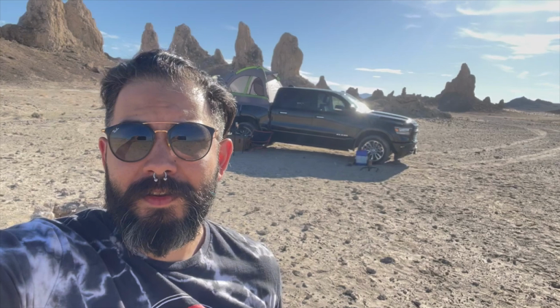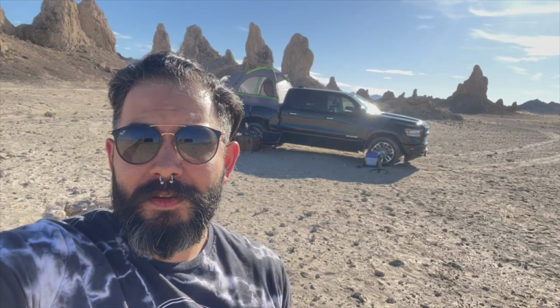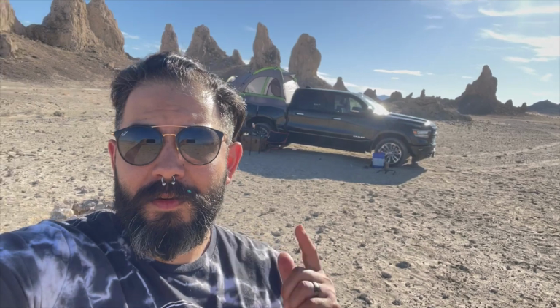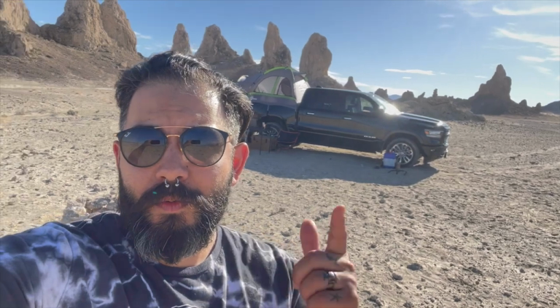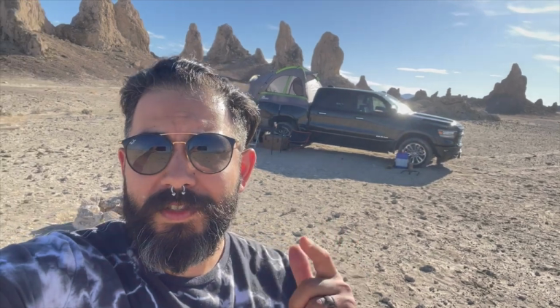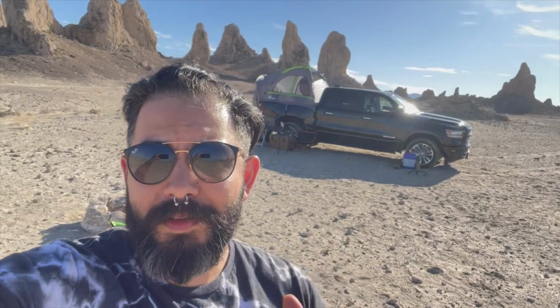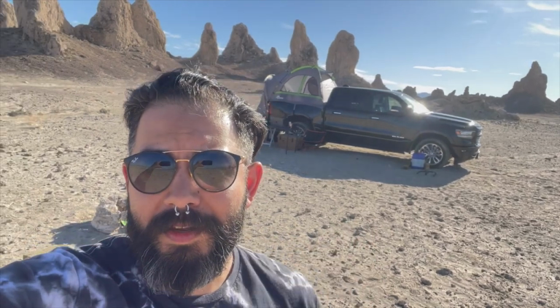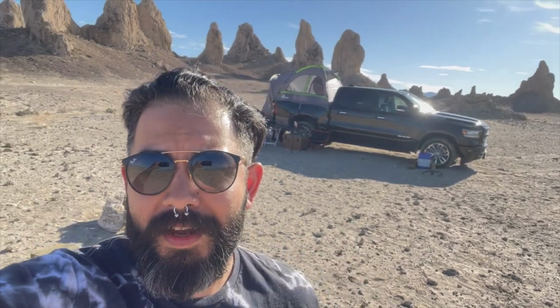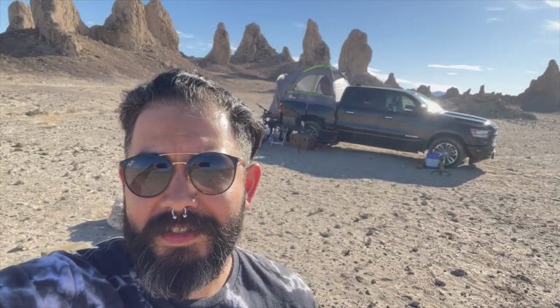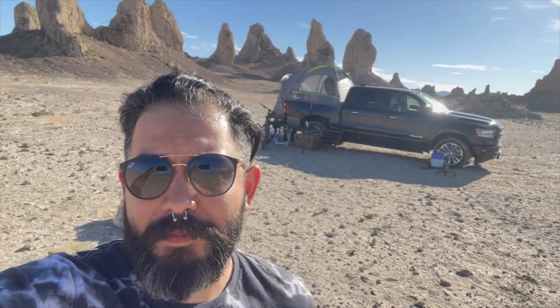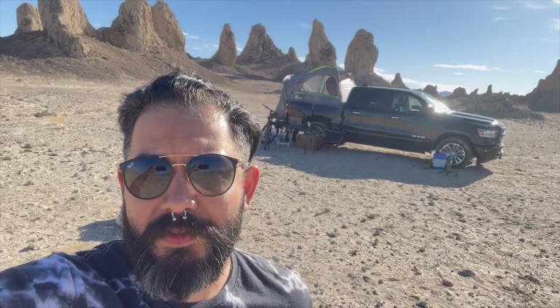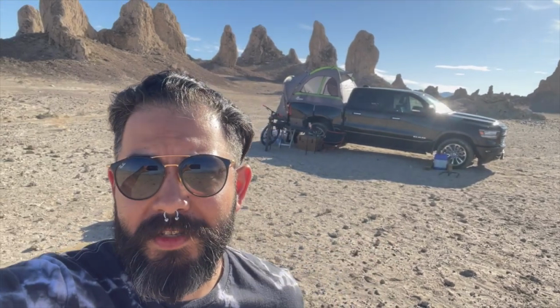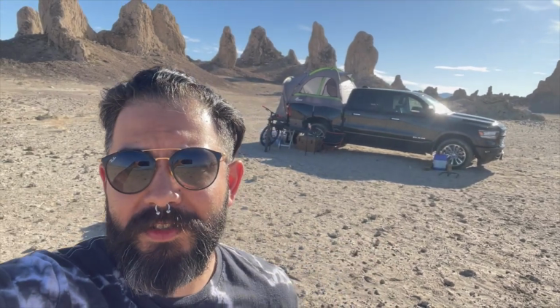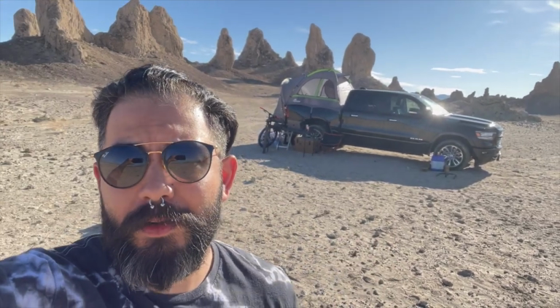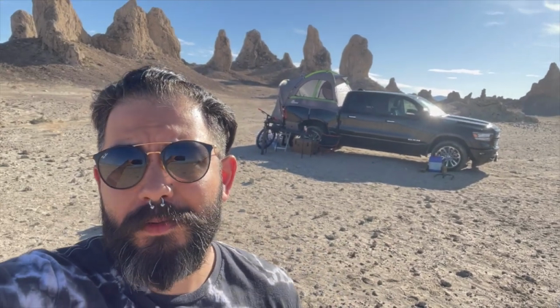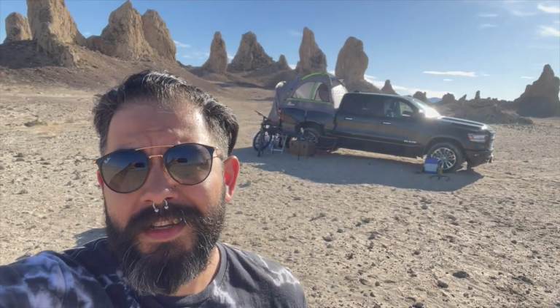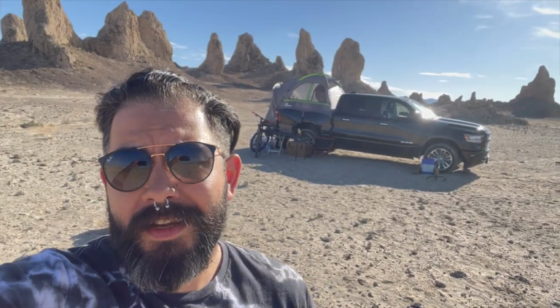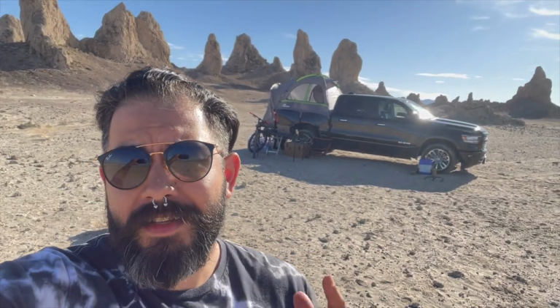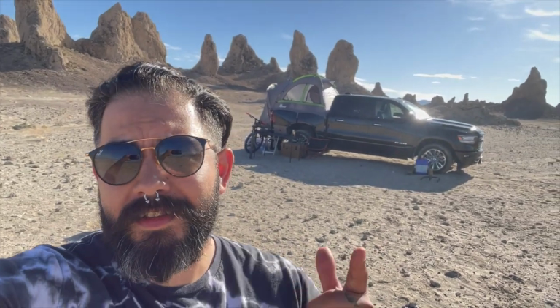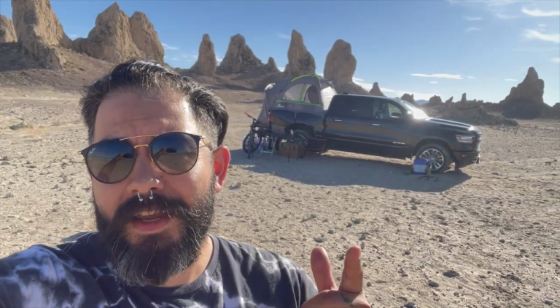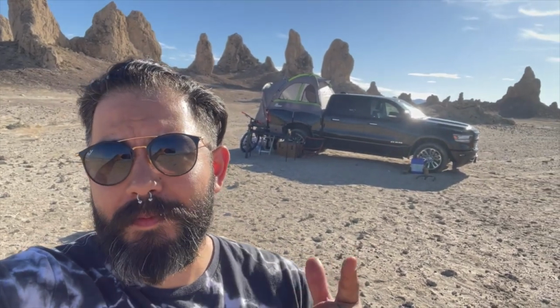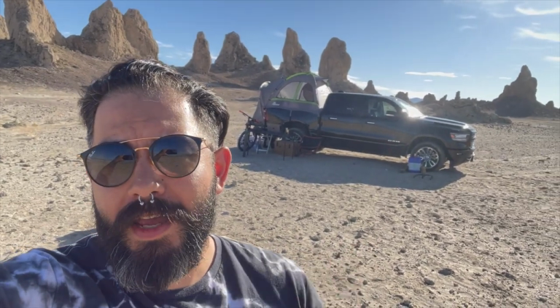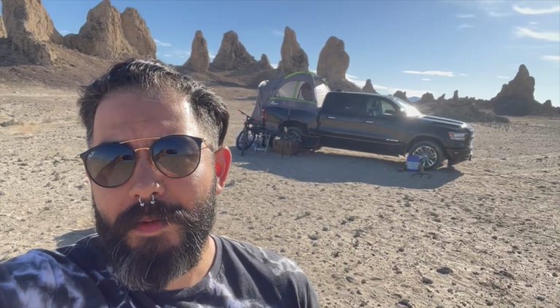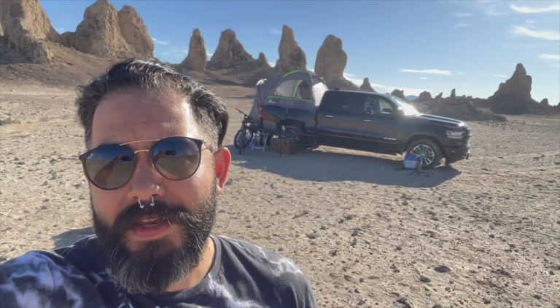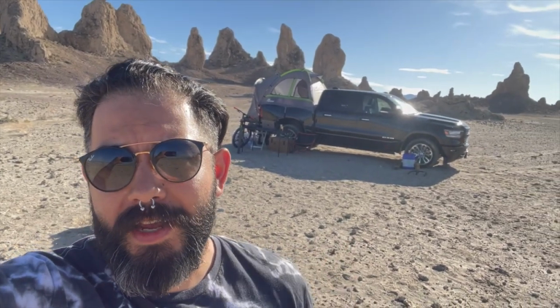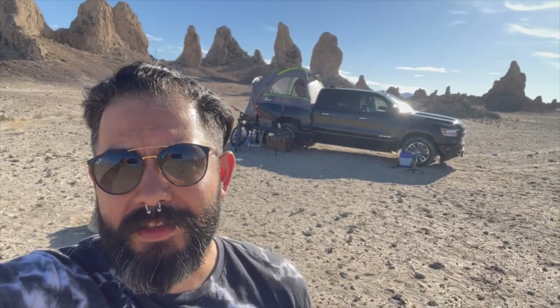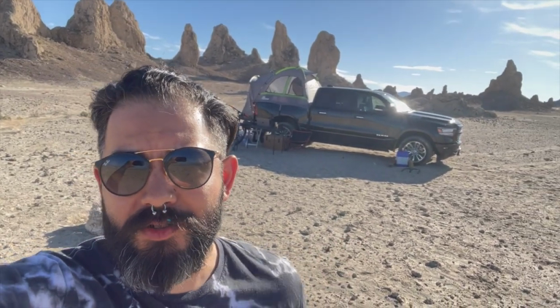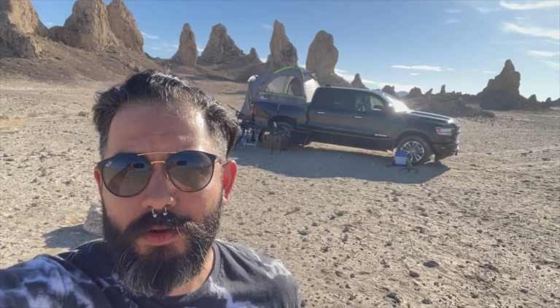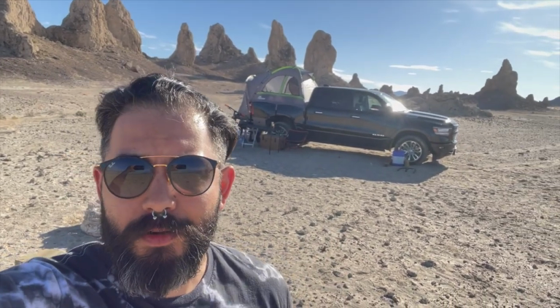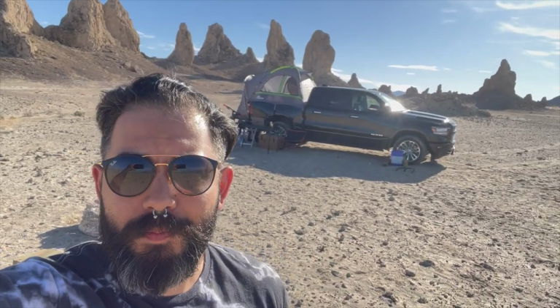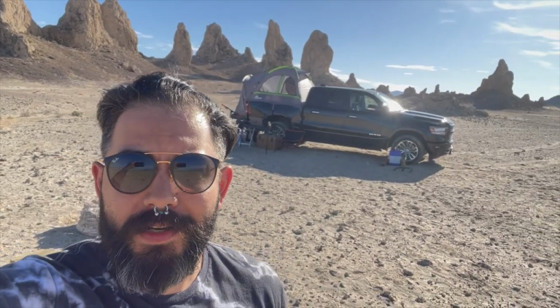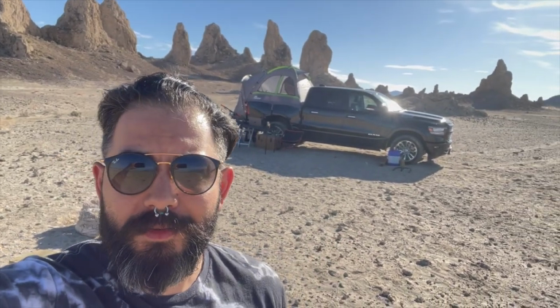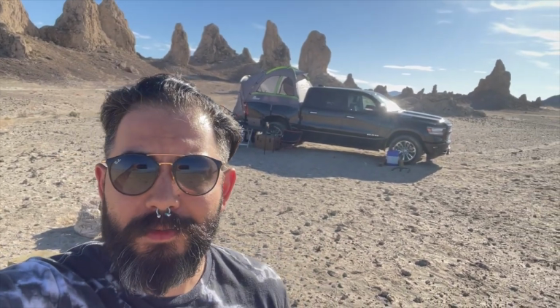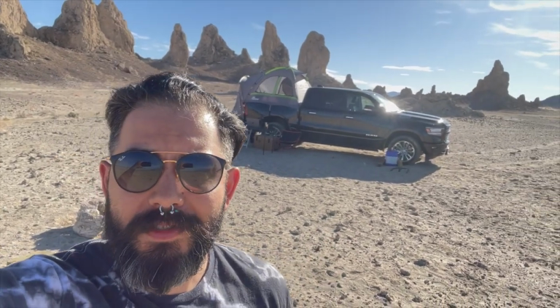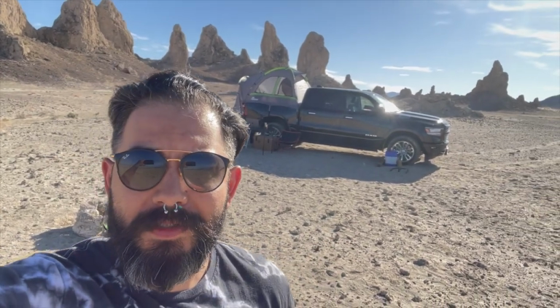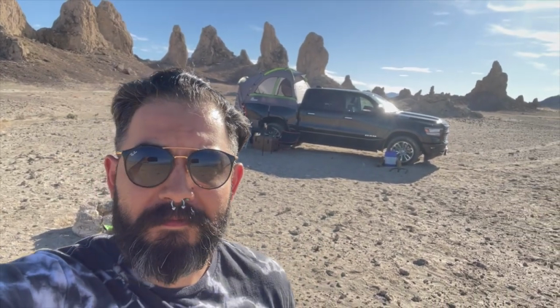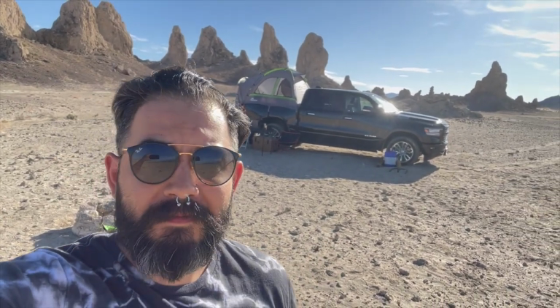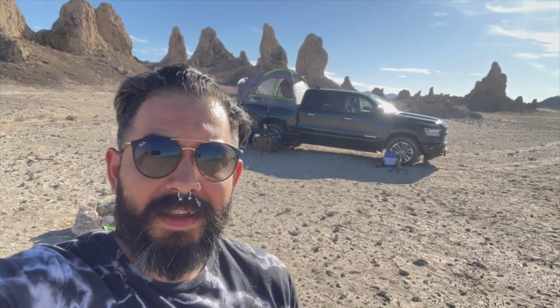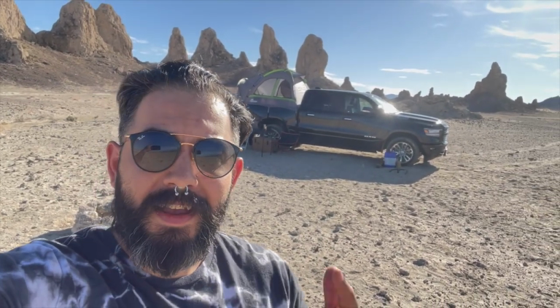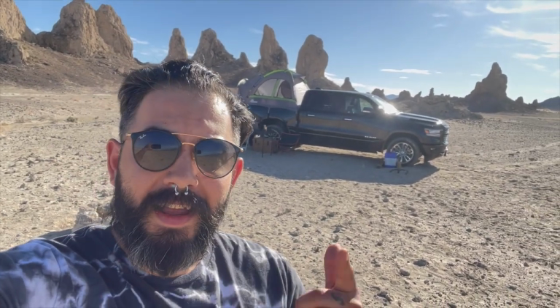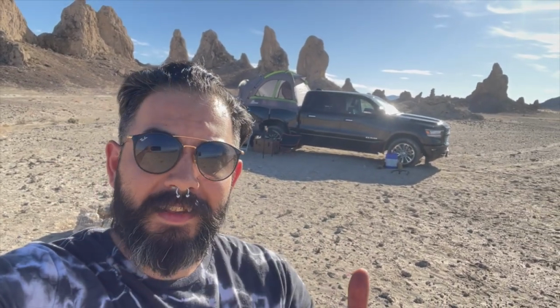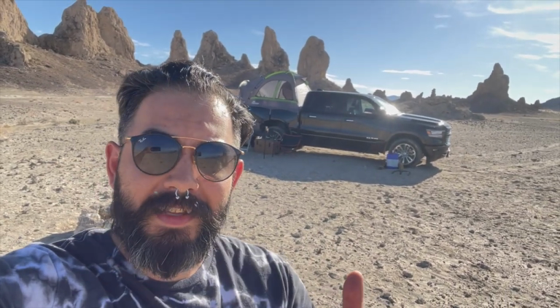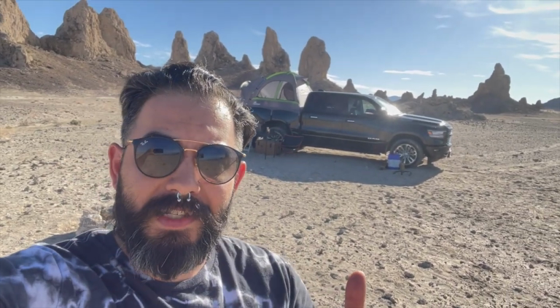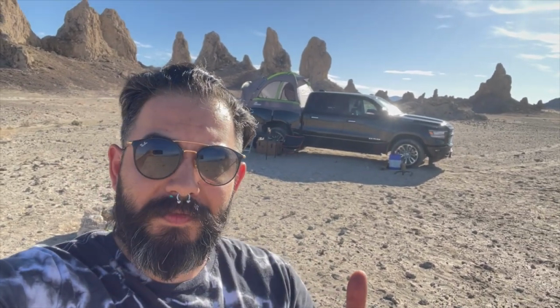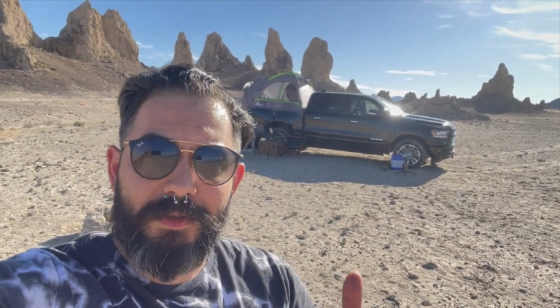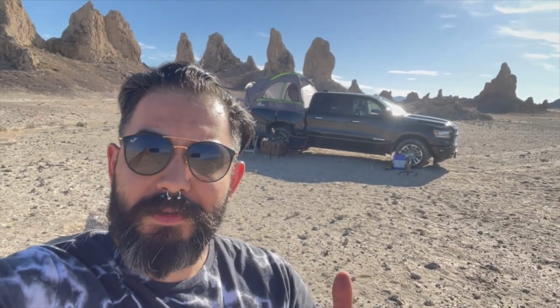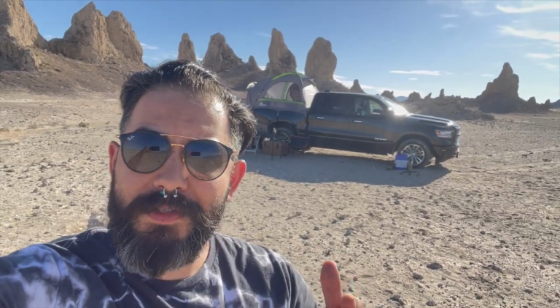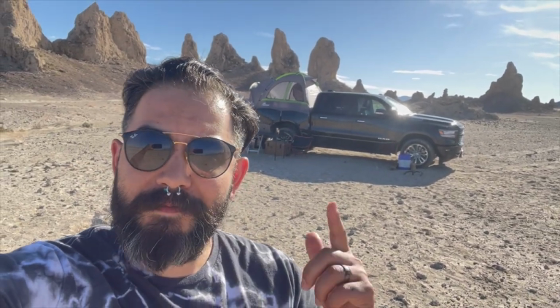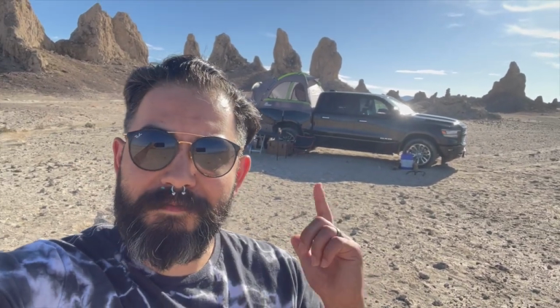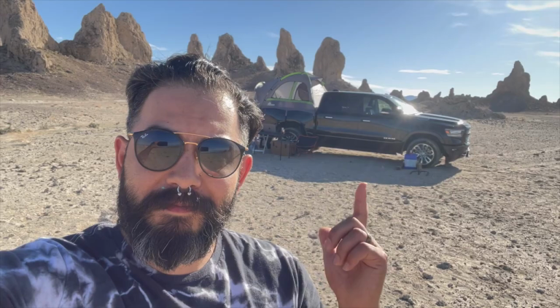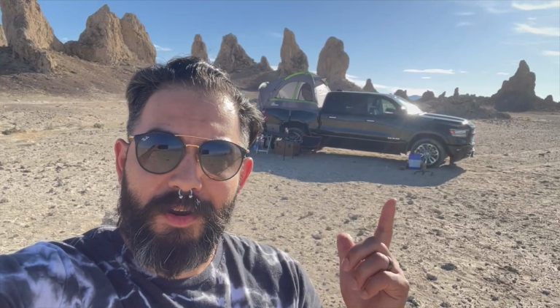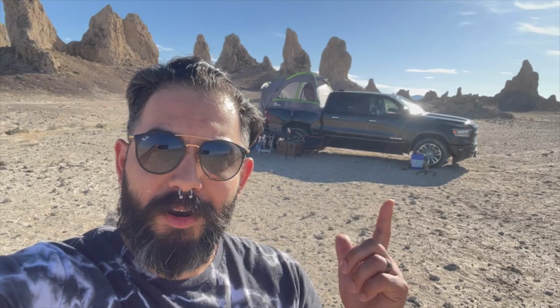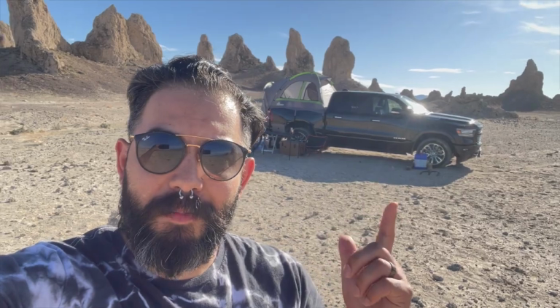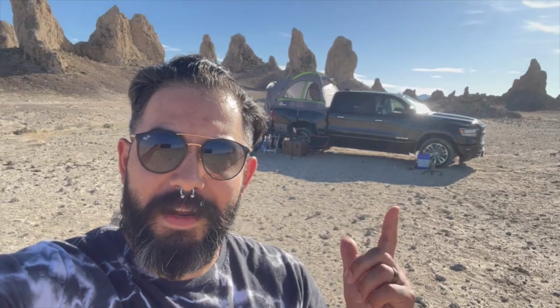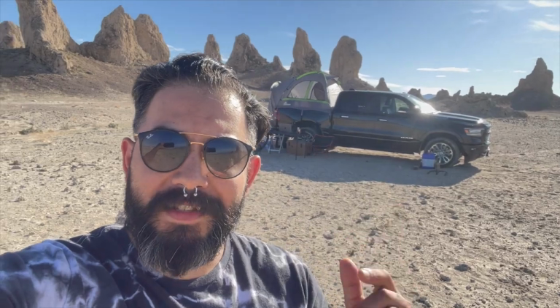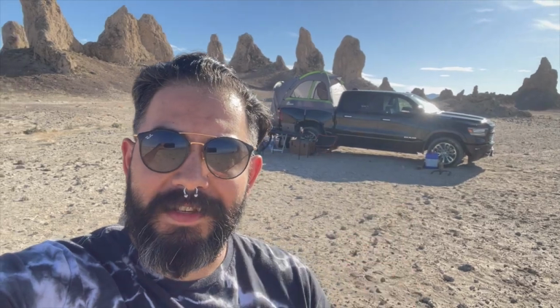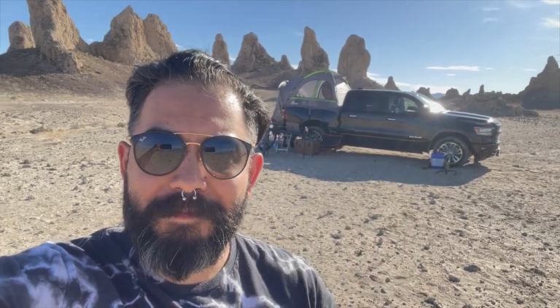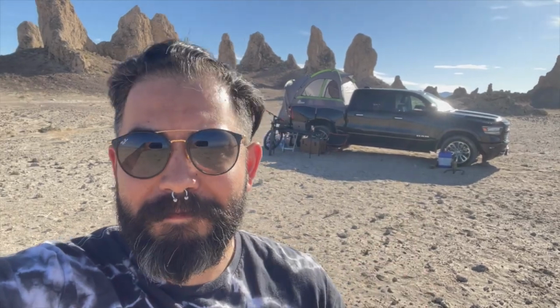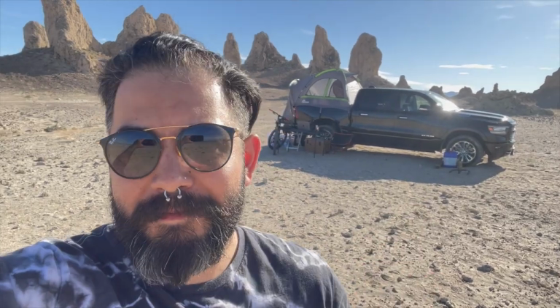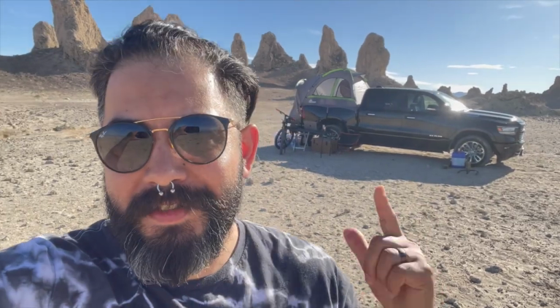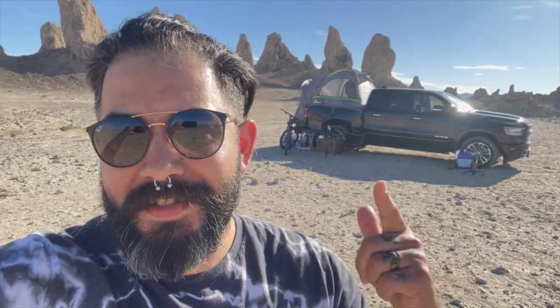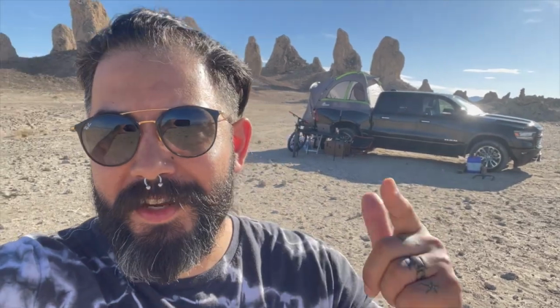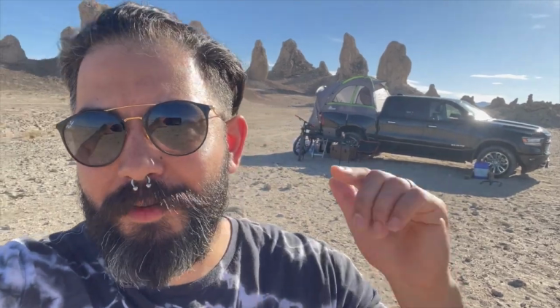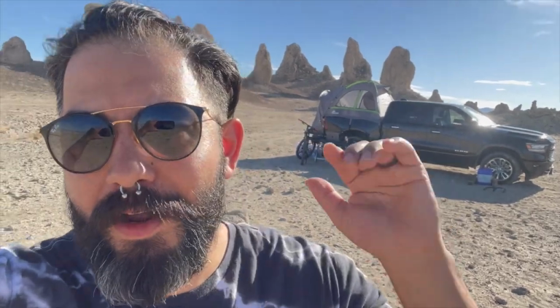What's up guys? I'm Chinzo and today I'm camping at the Trona Pinnacles and these views are amazing. Stick around.